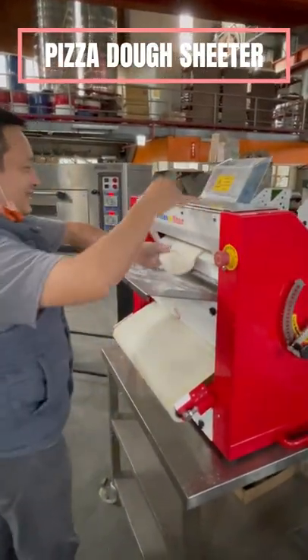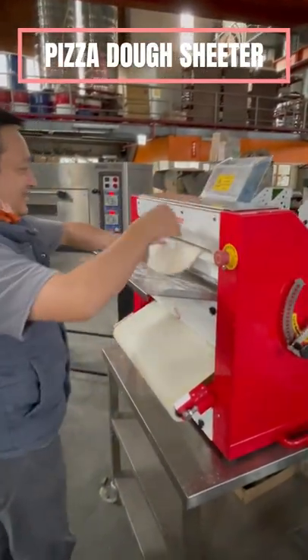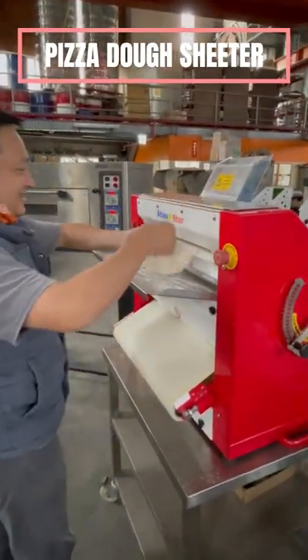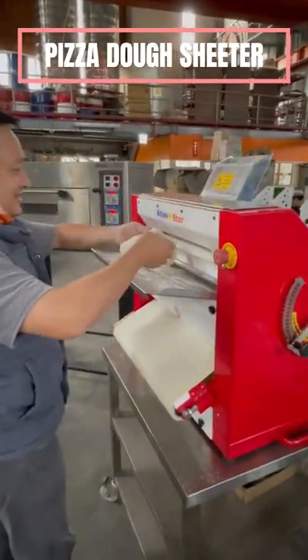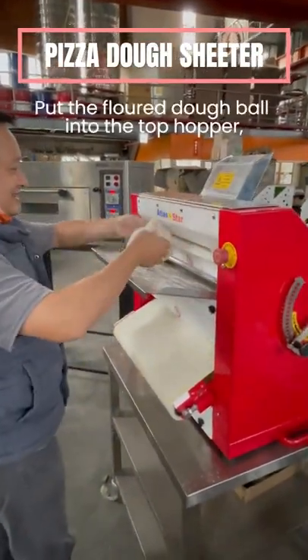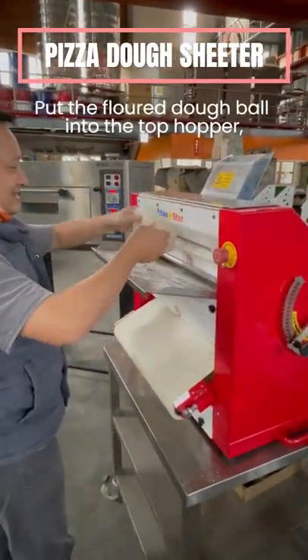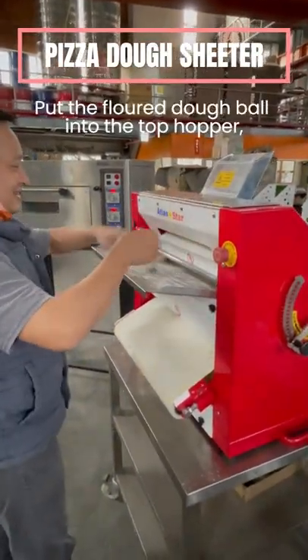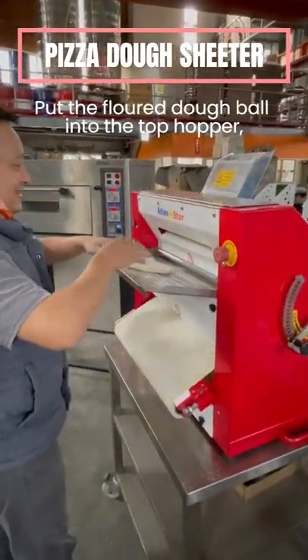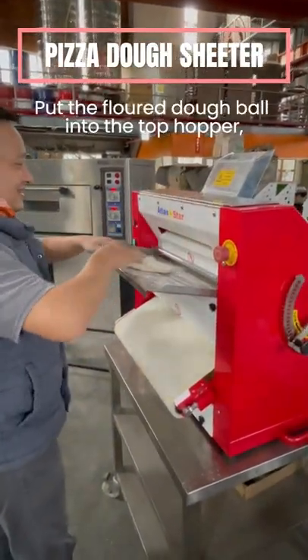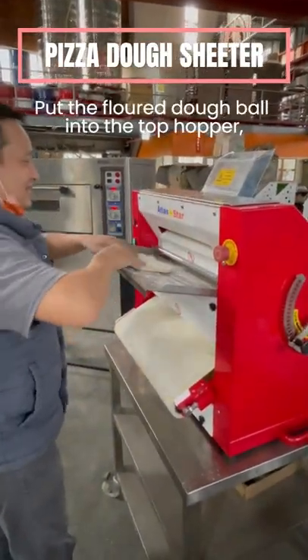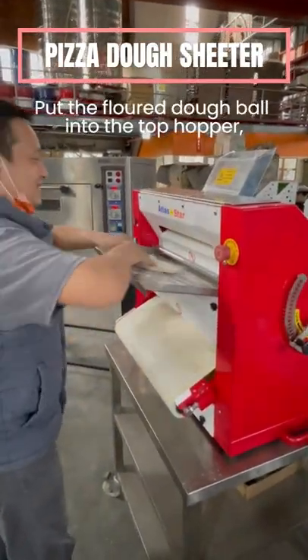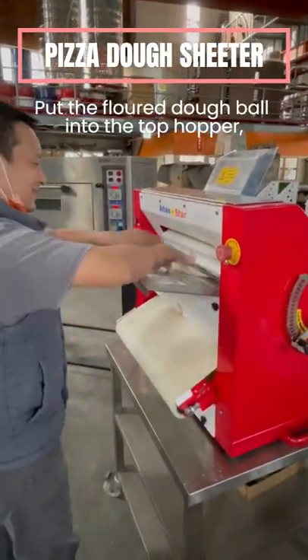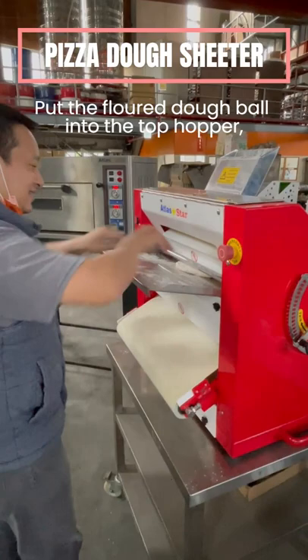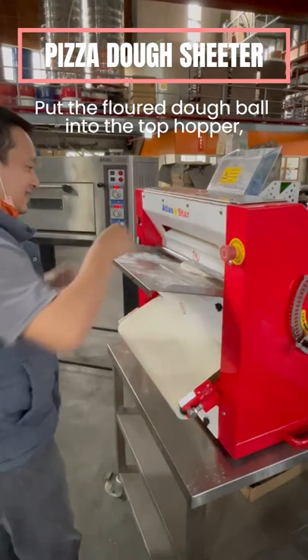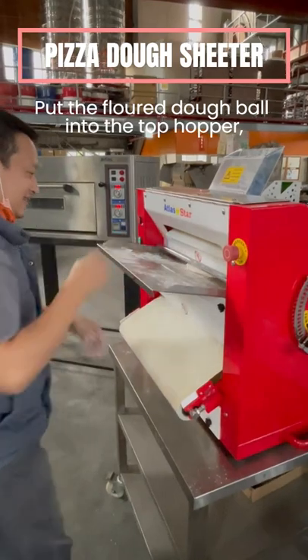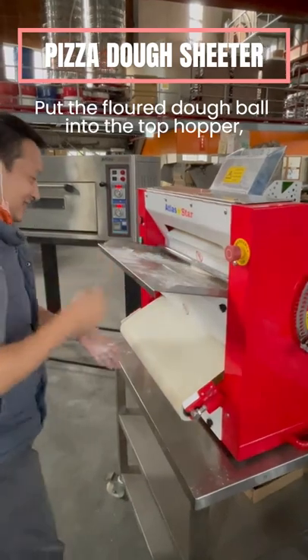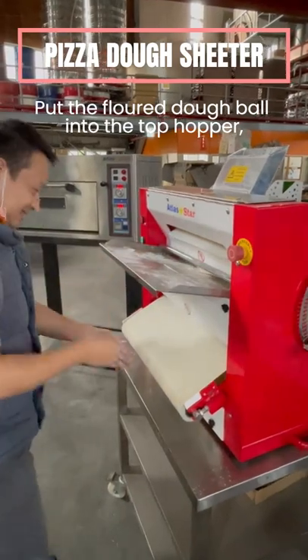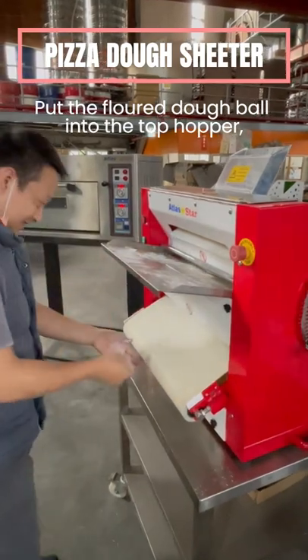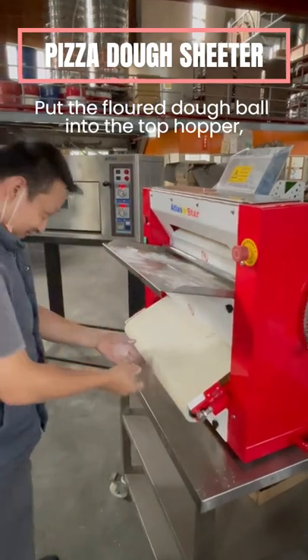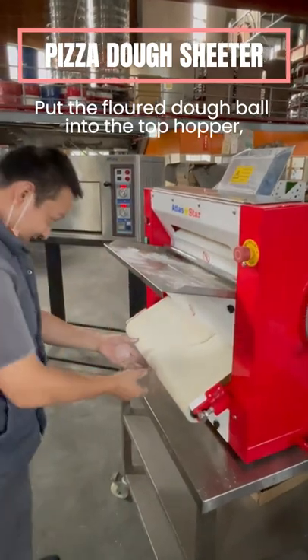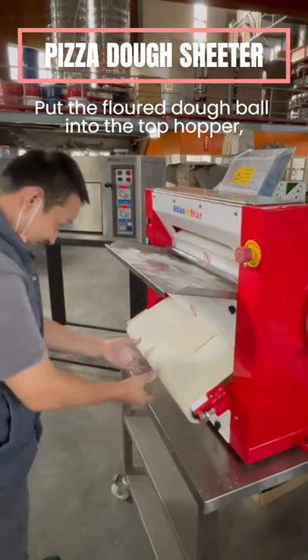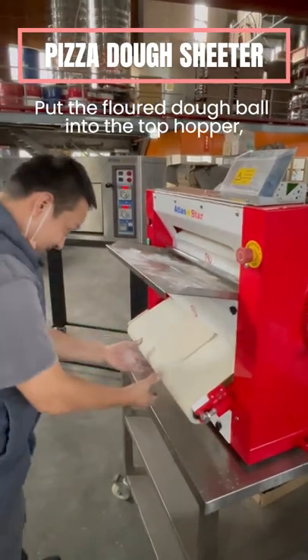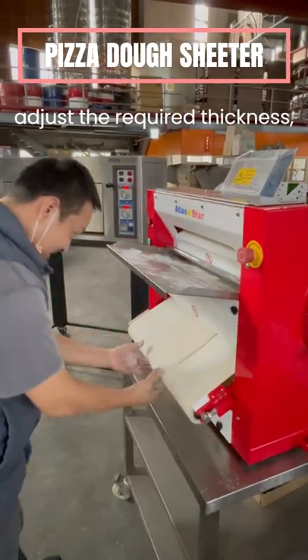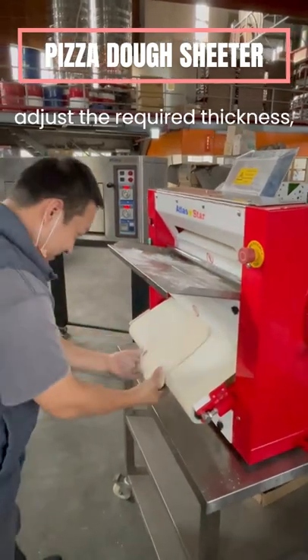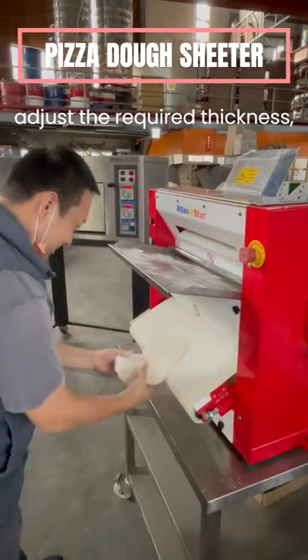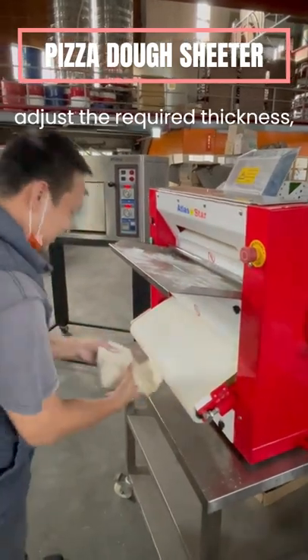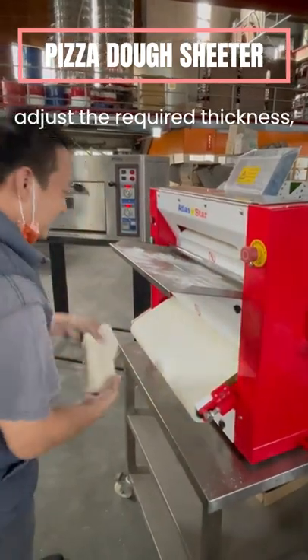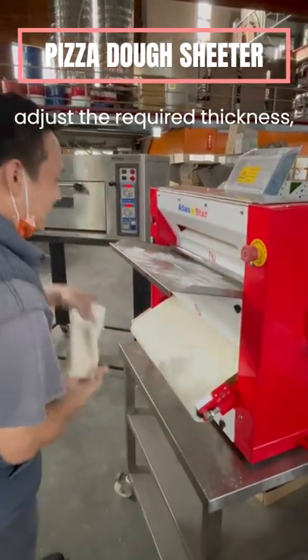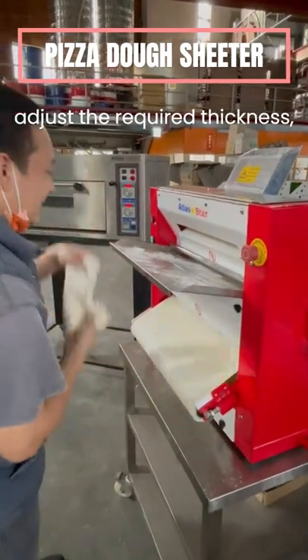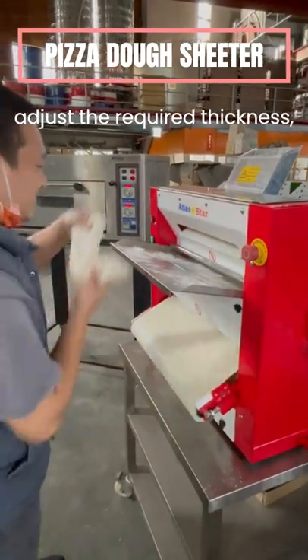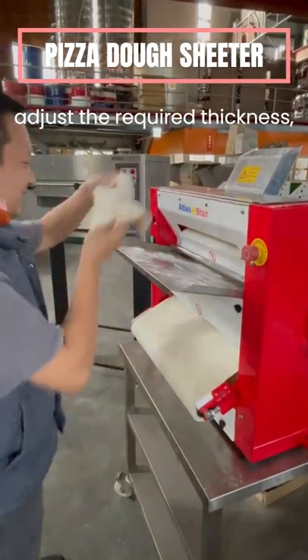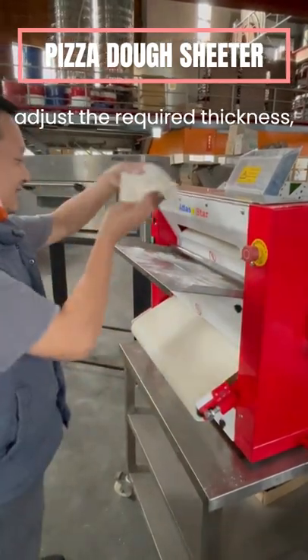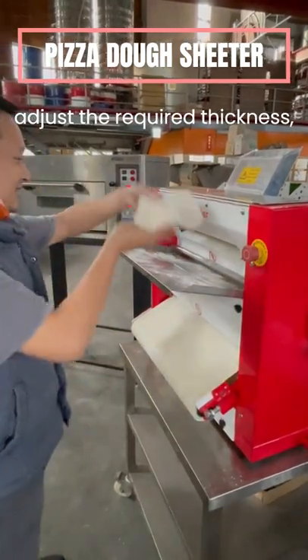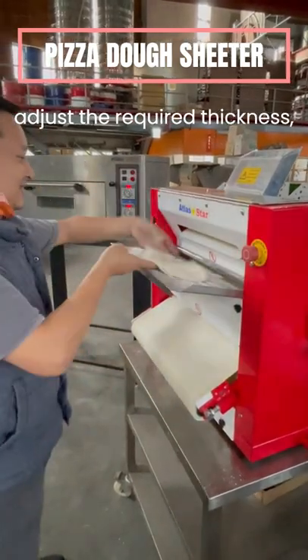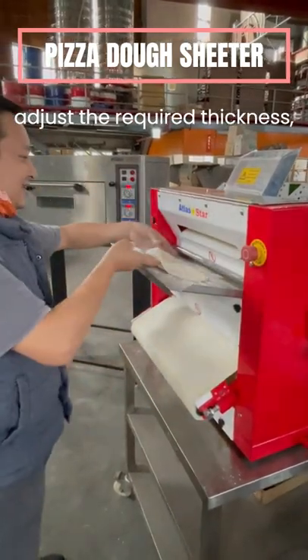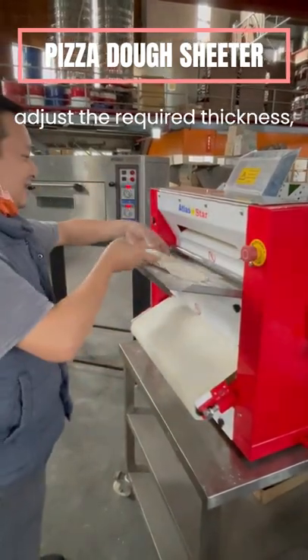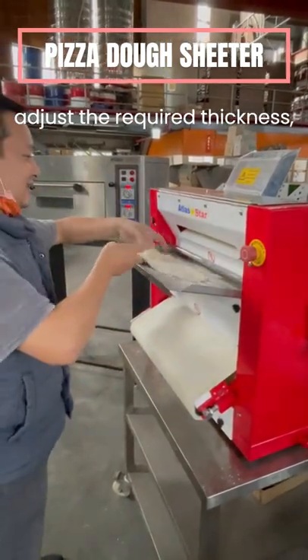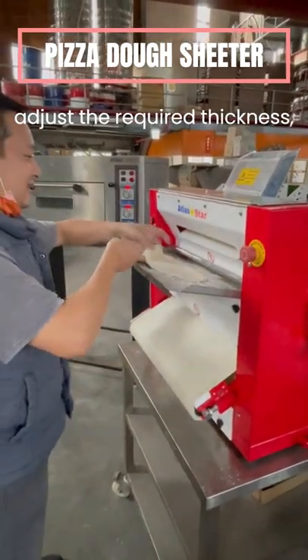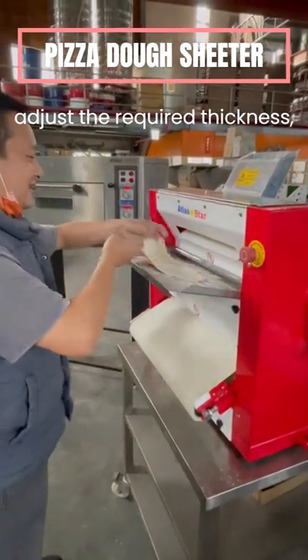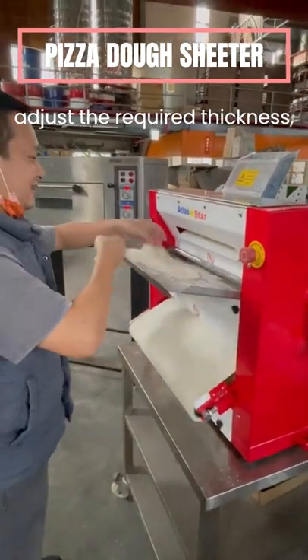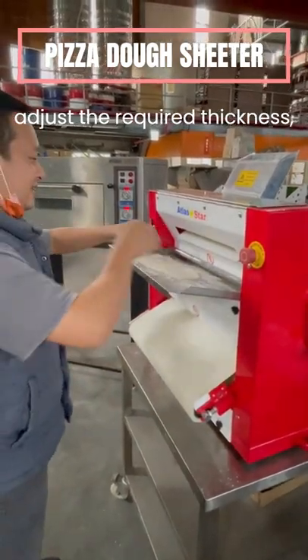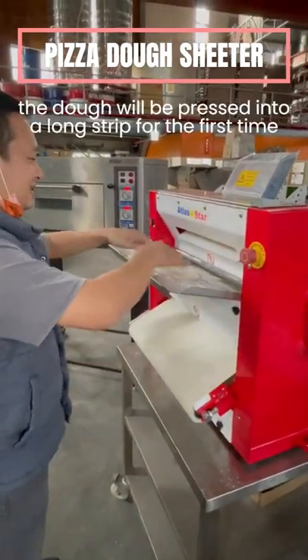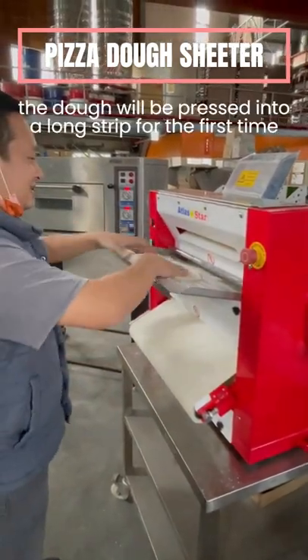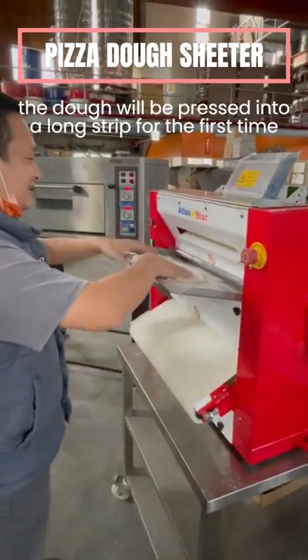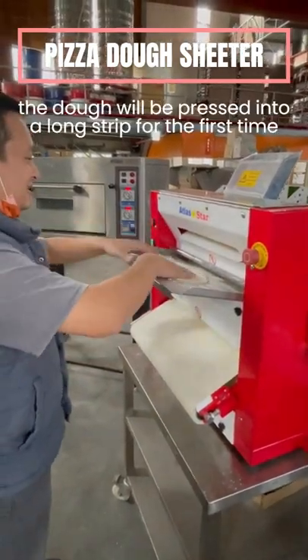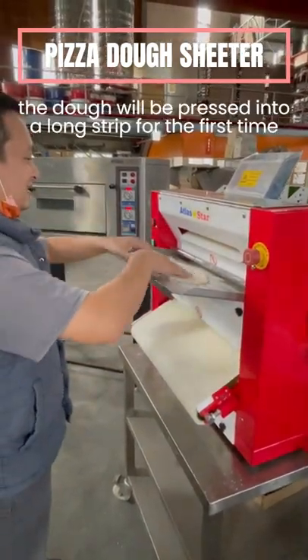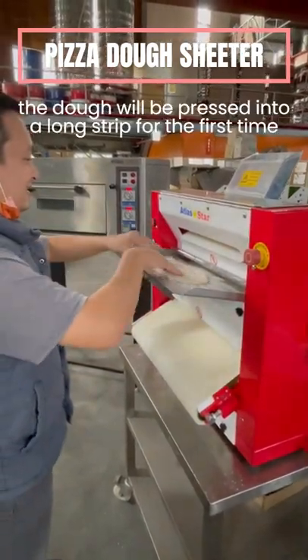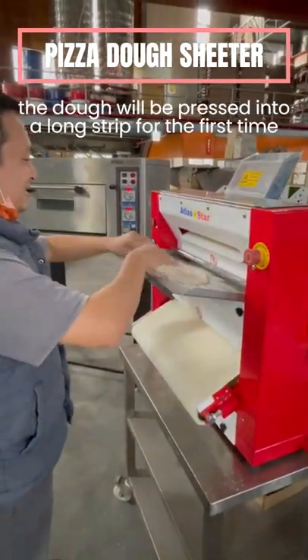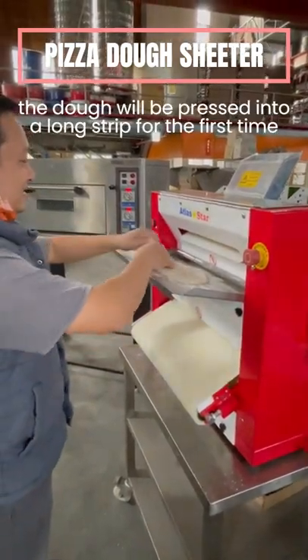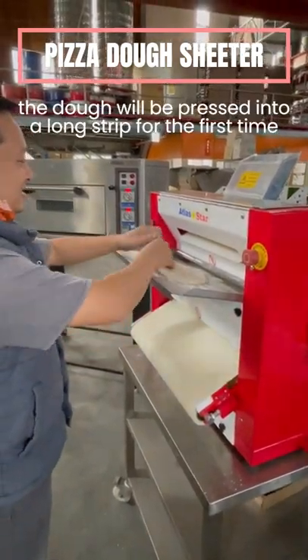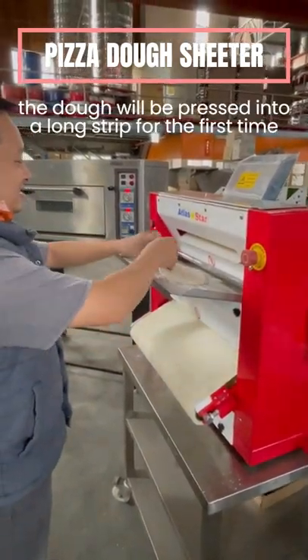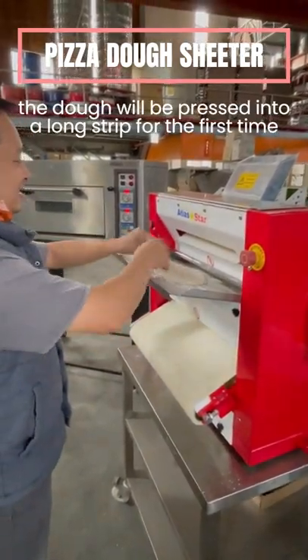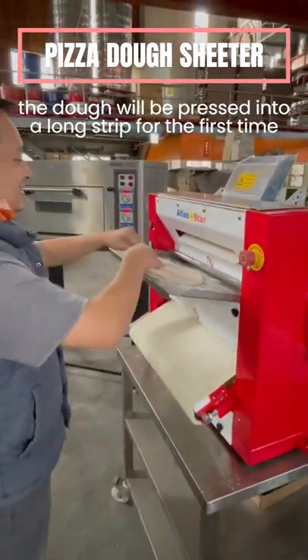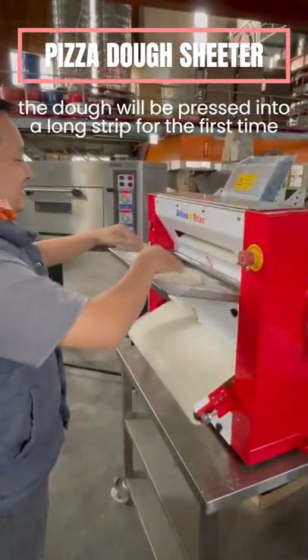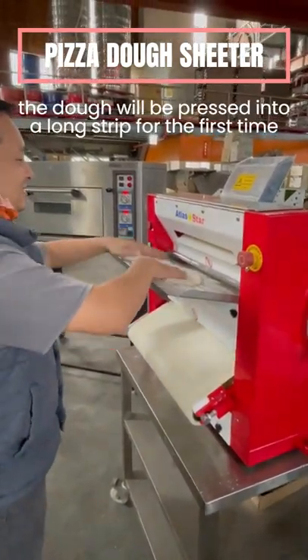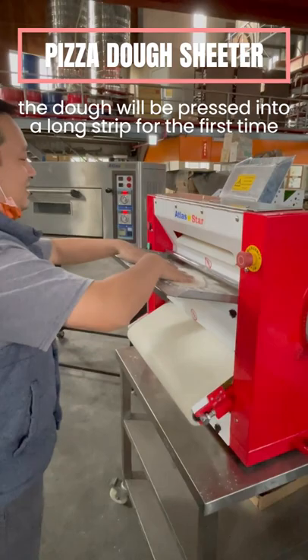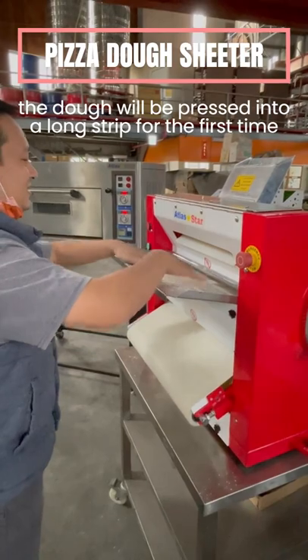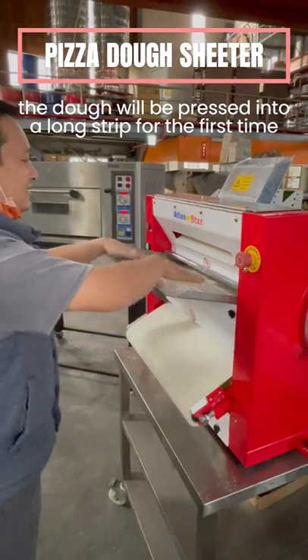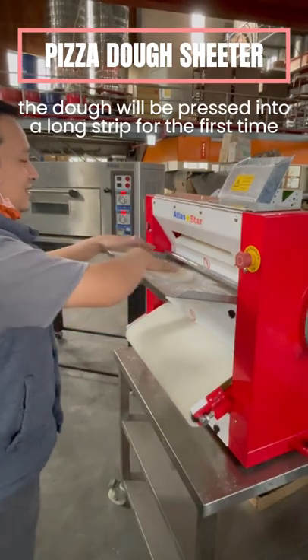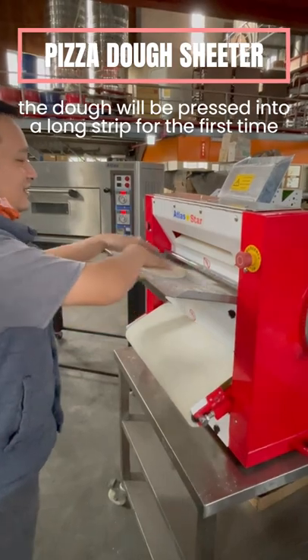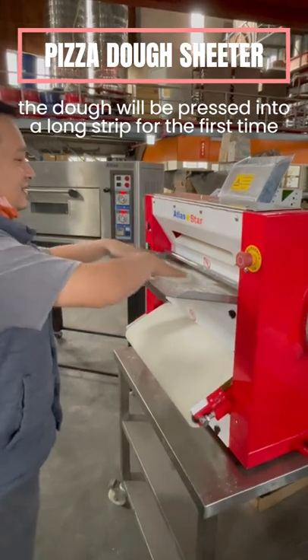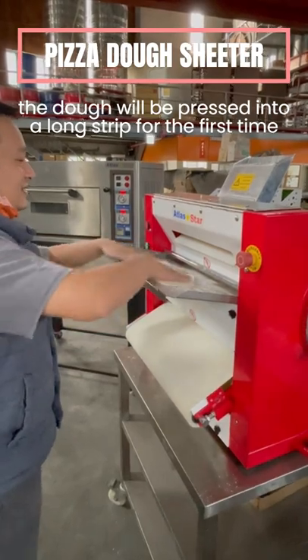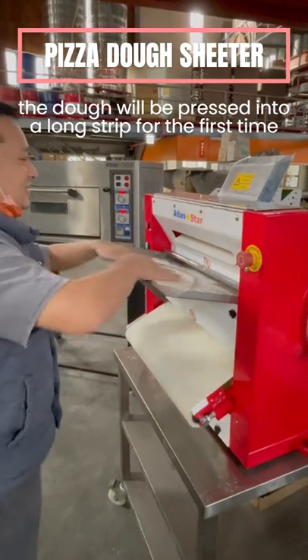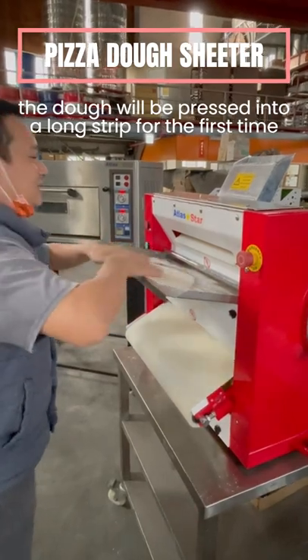Put the flour dough ball into the top hopper, adjust the required thickness, and the dough will be pressed into a long strip for the first time.